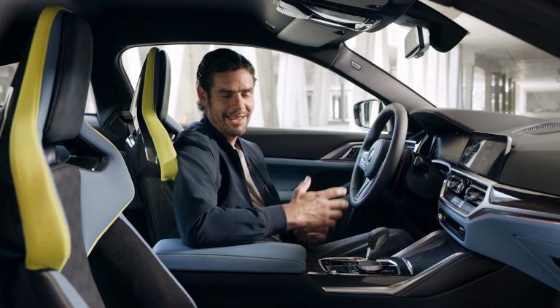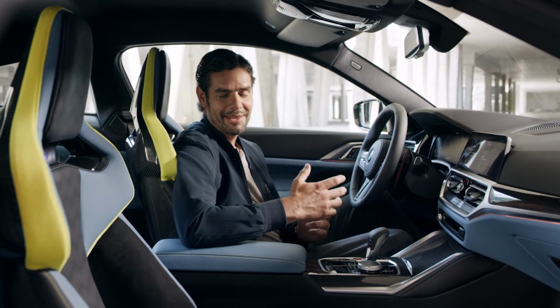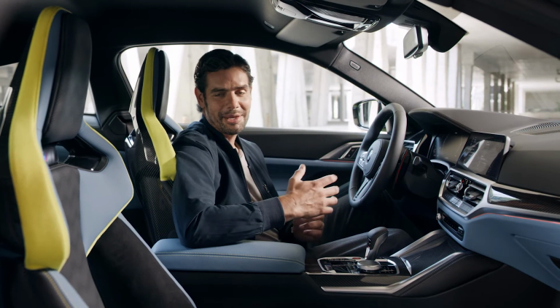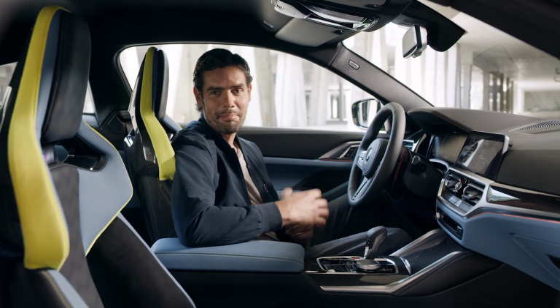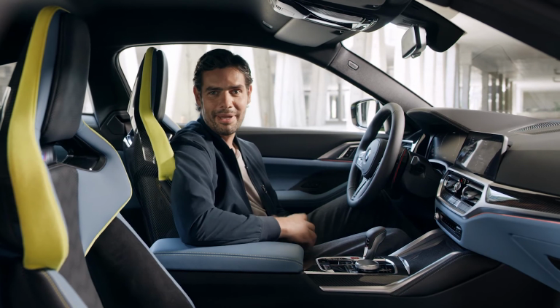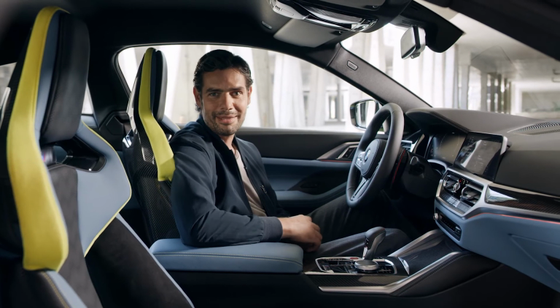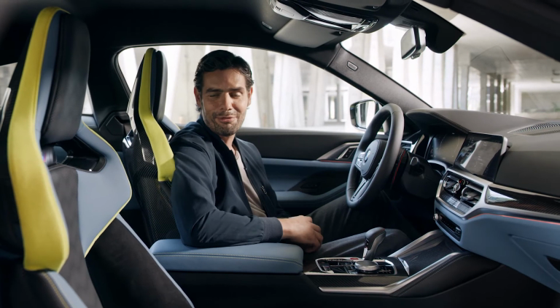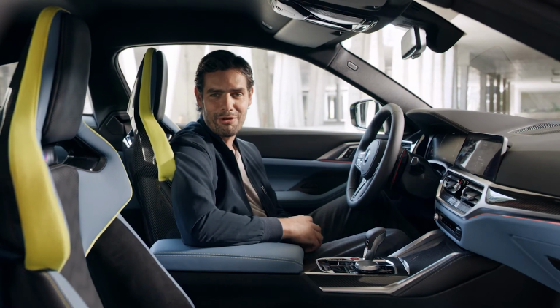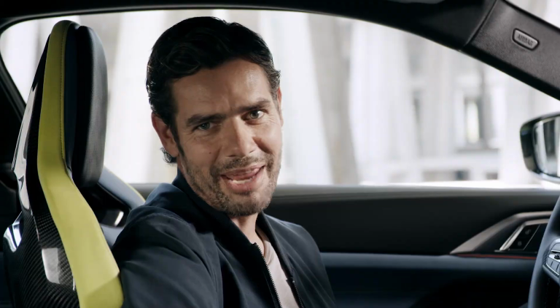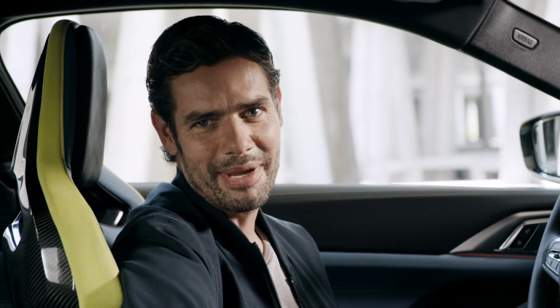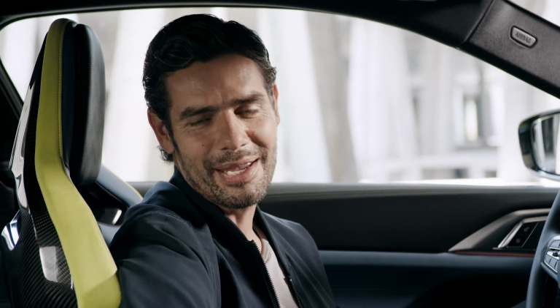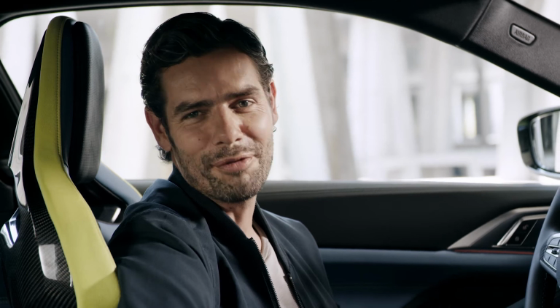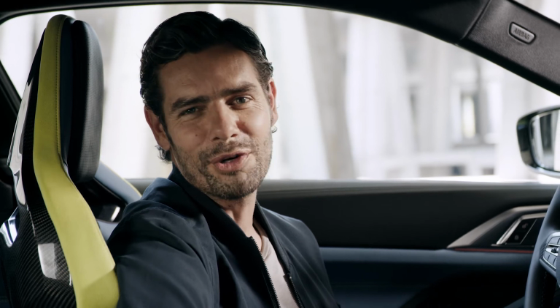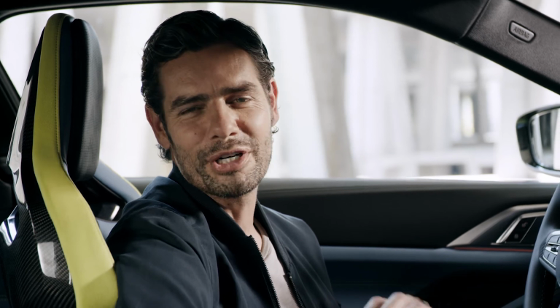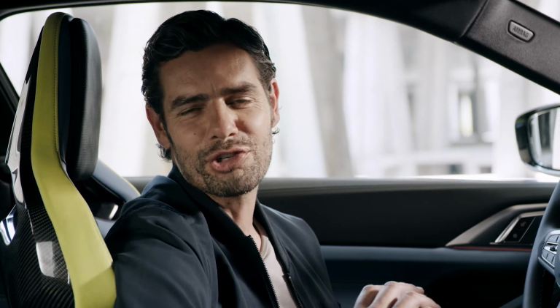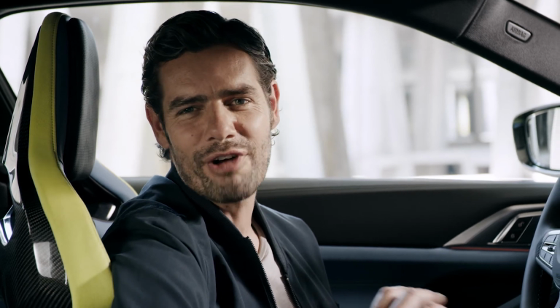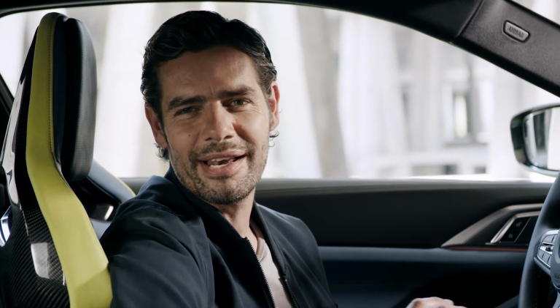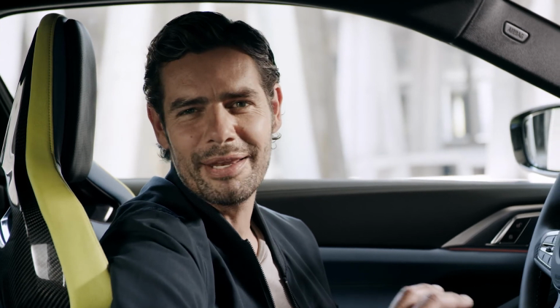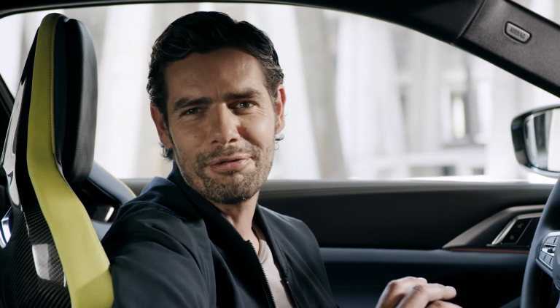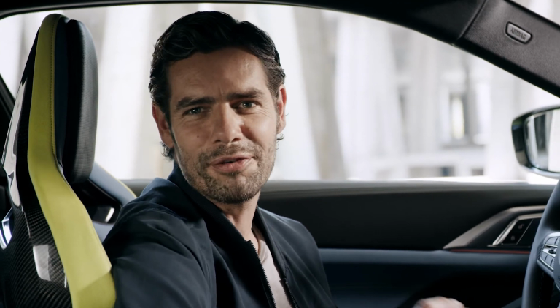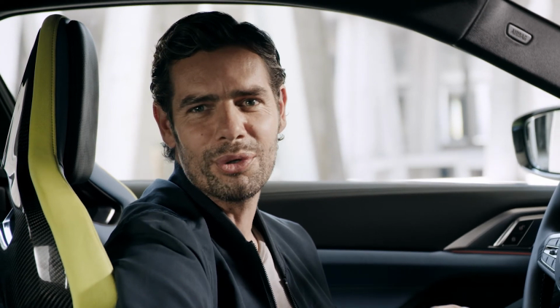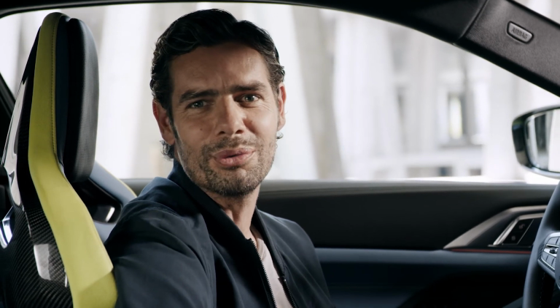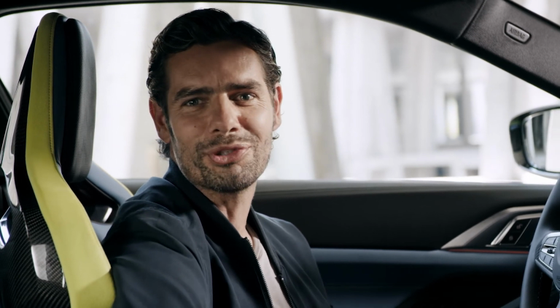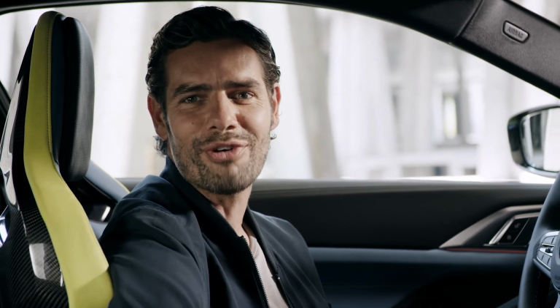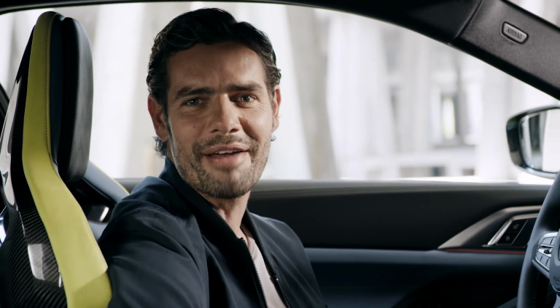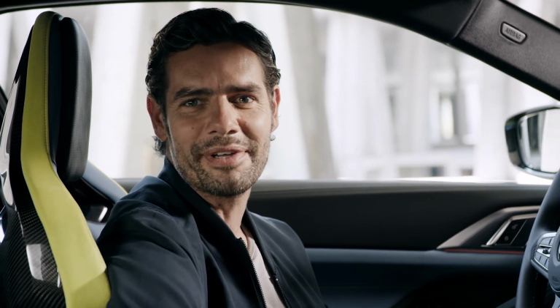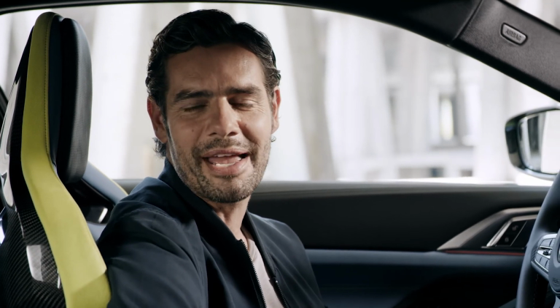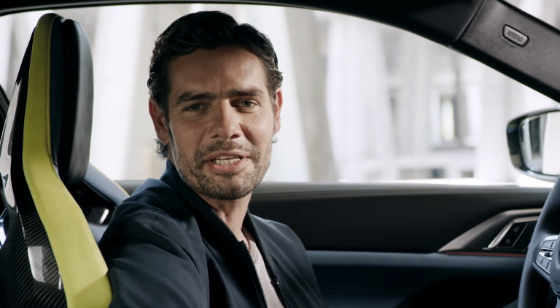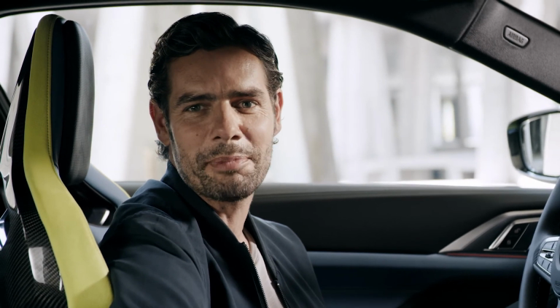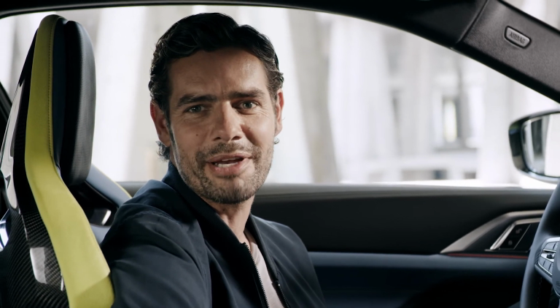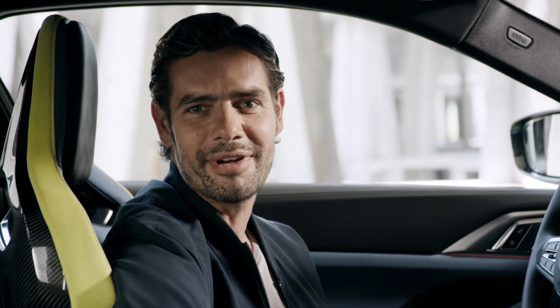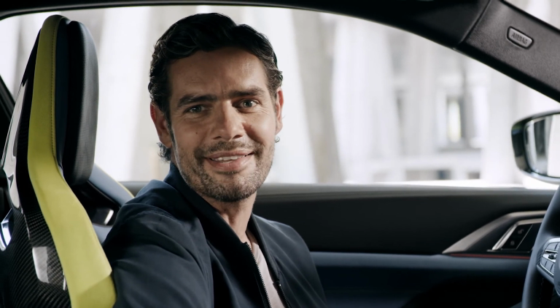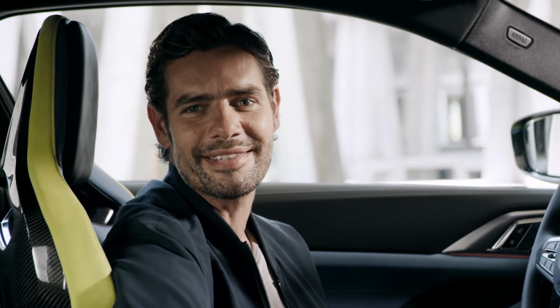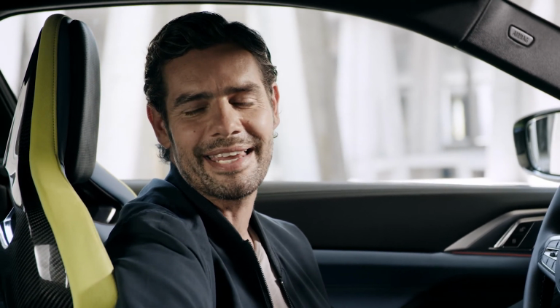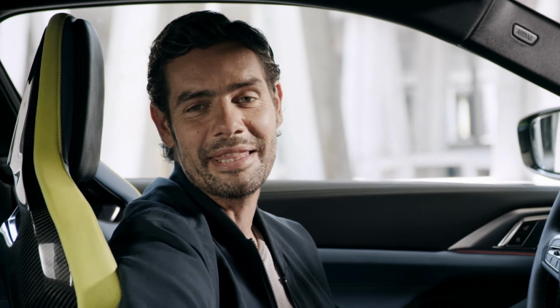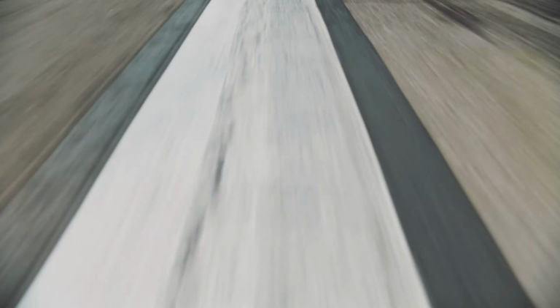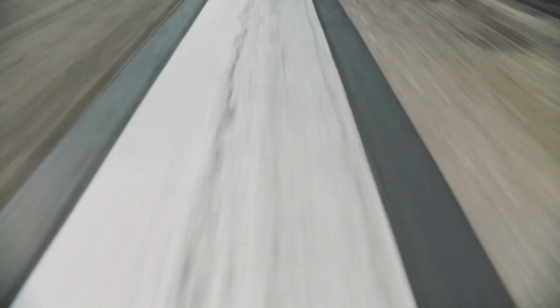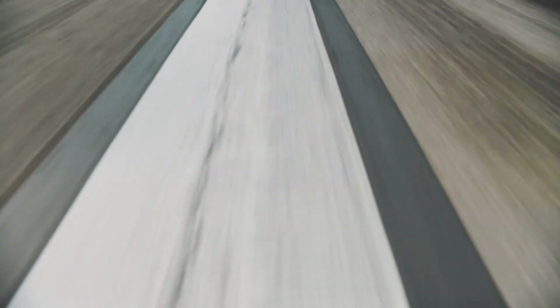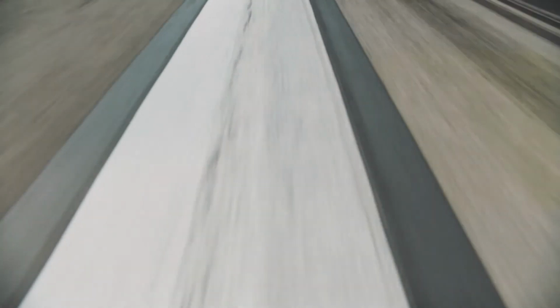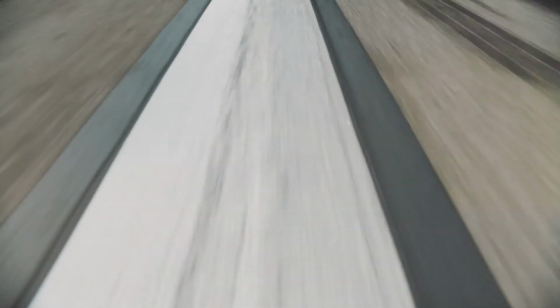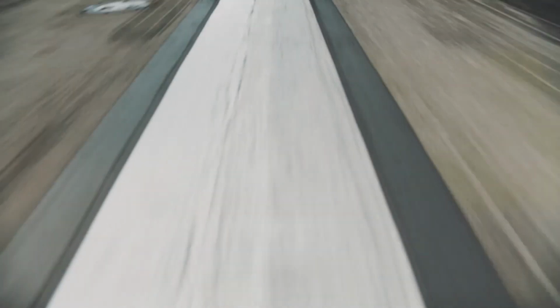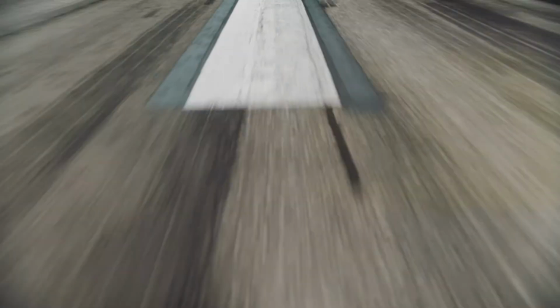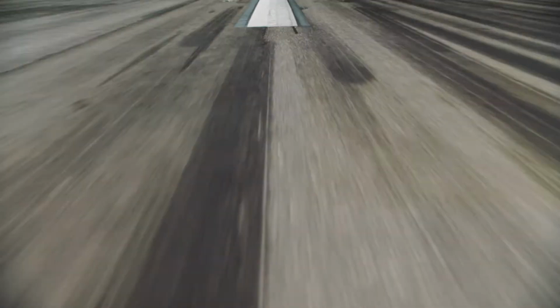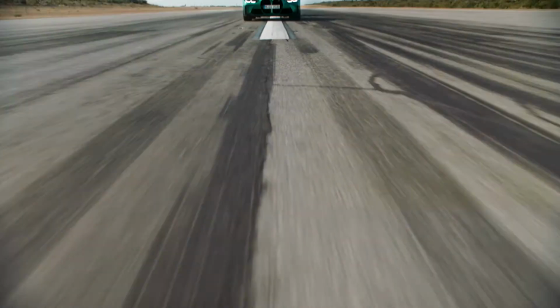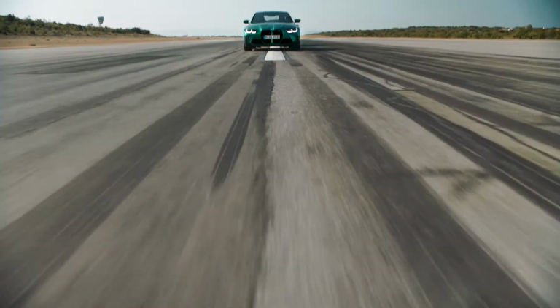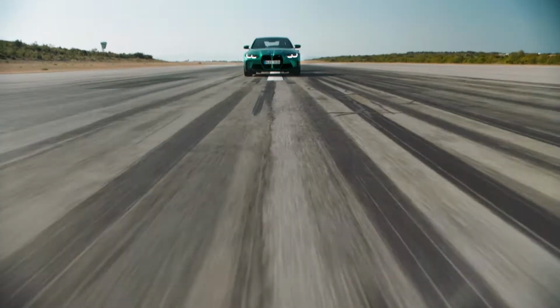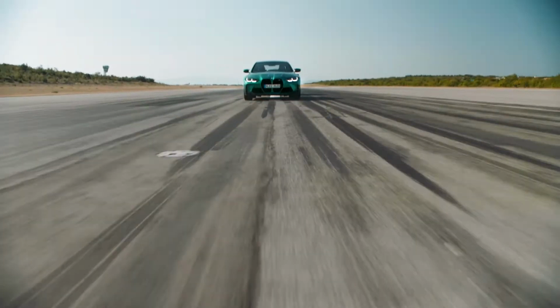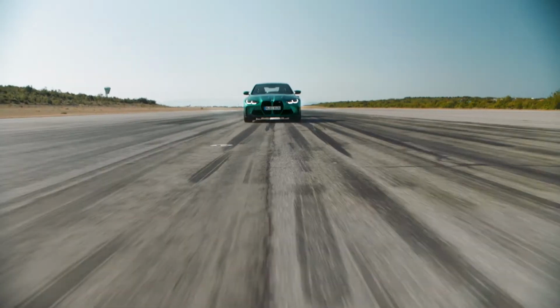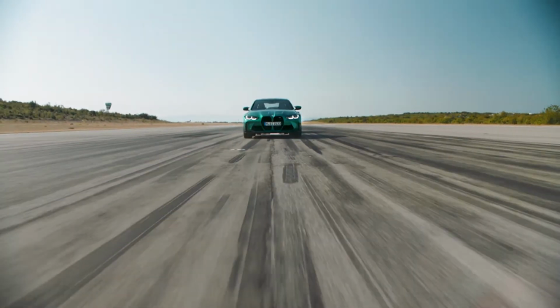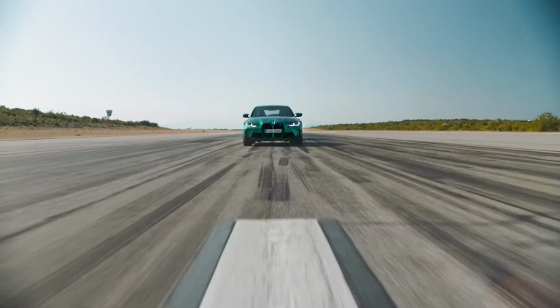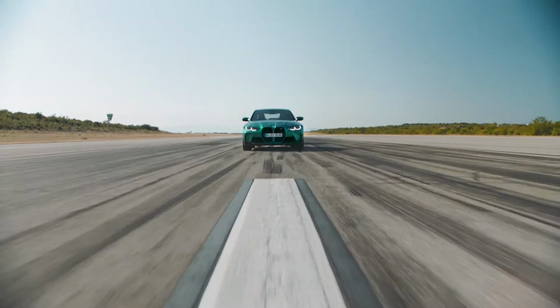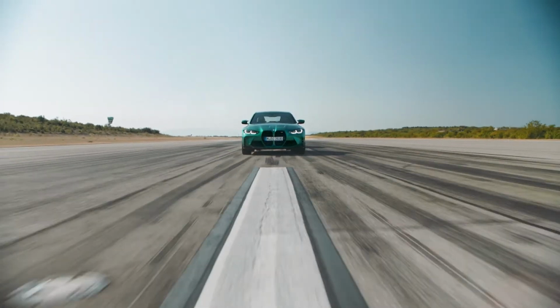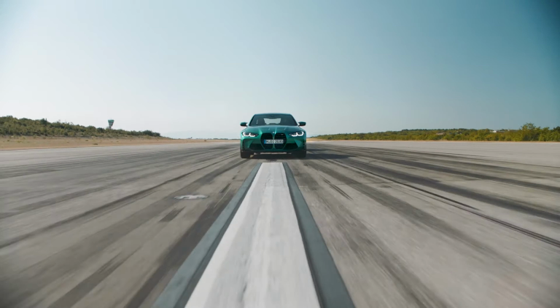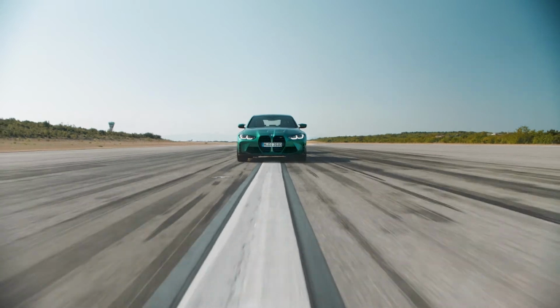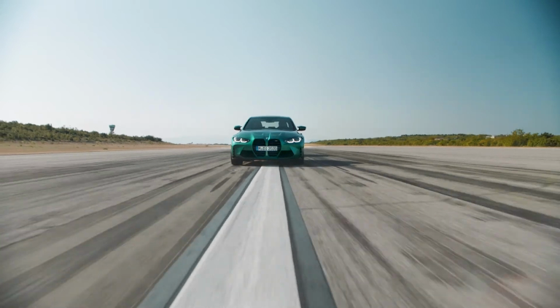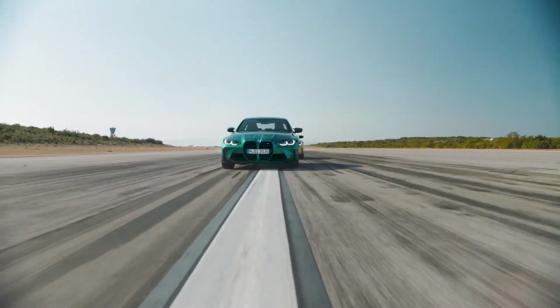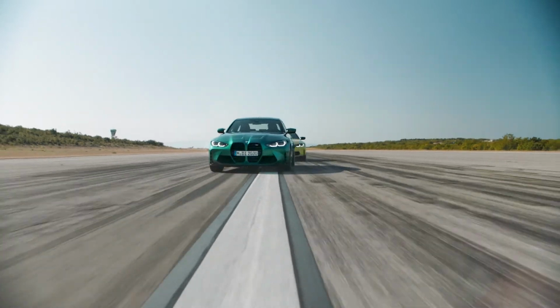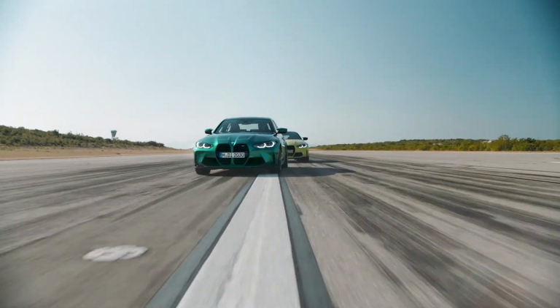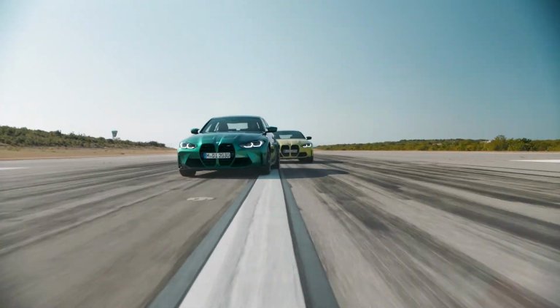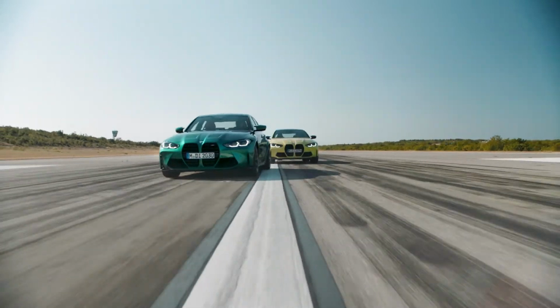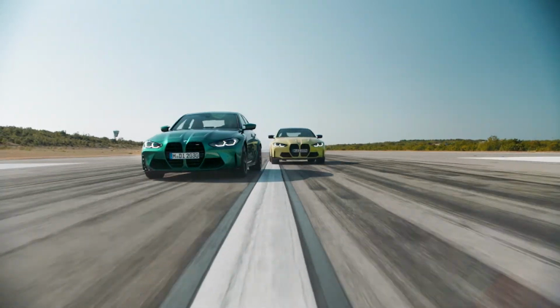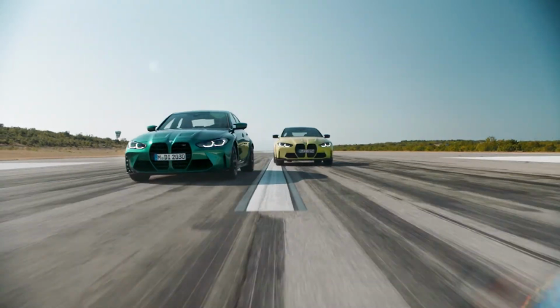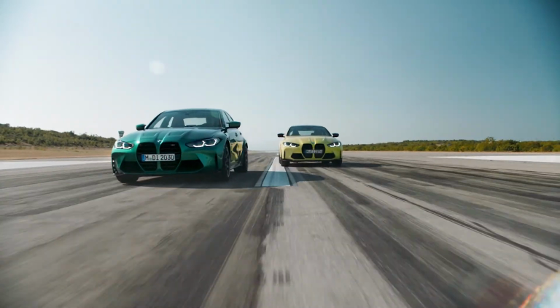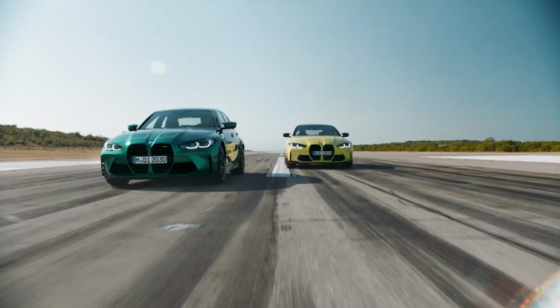Complete the framing of your adrenaline-fueled driving experience in the brand new BMW M3 and M4.